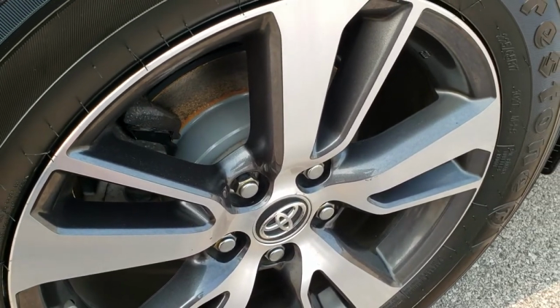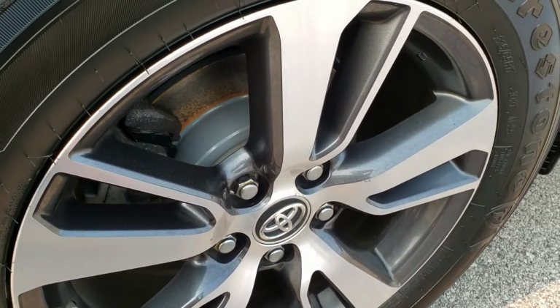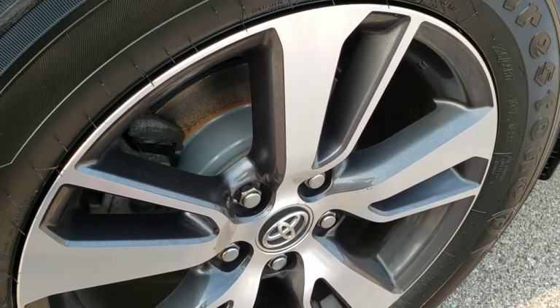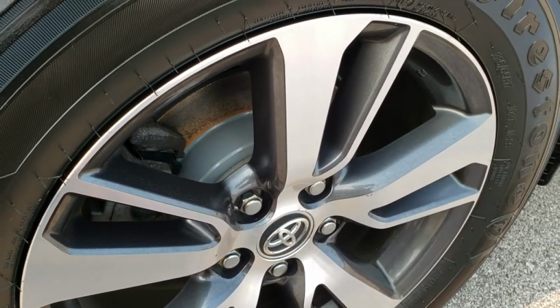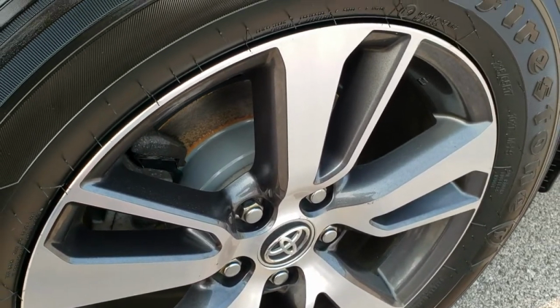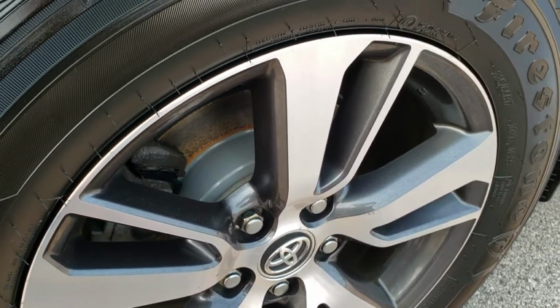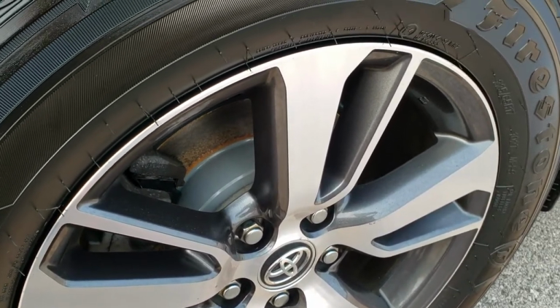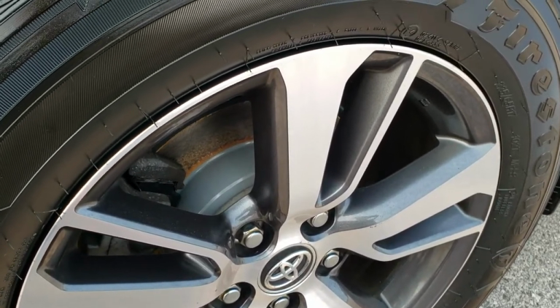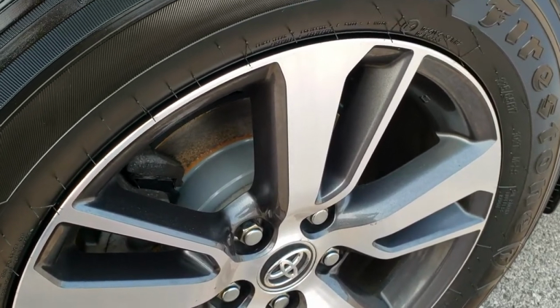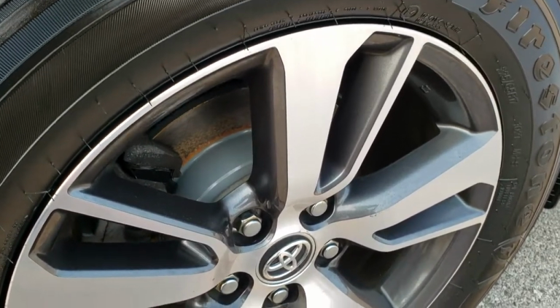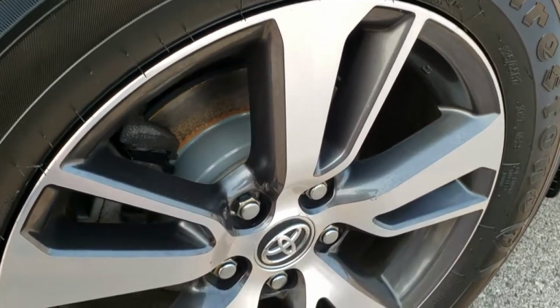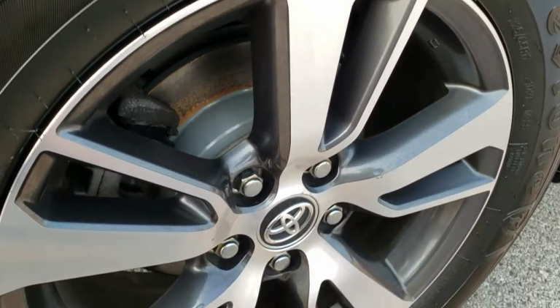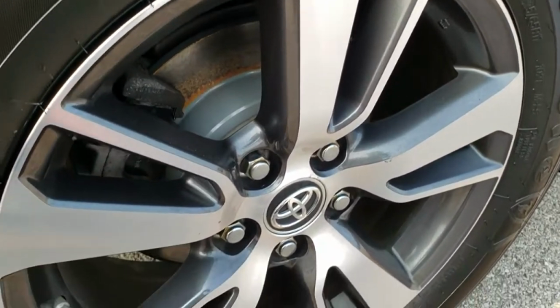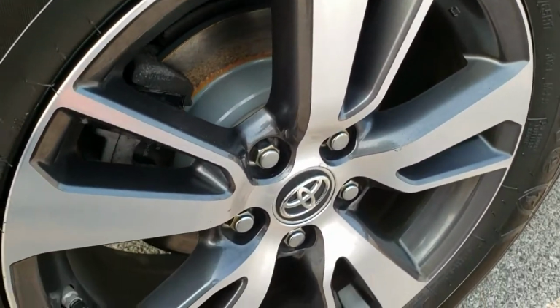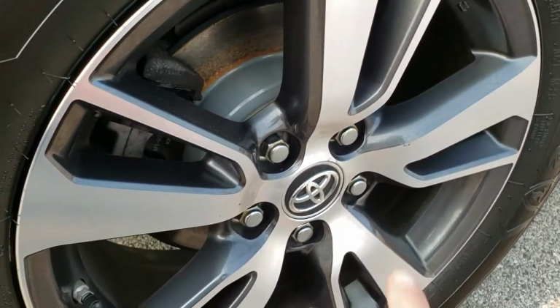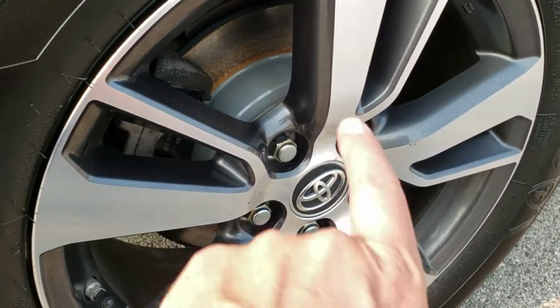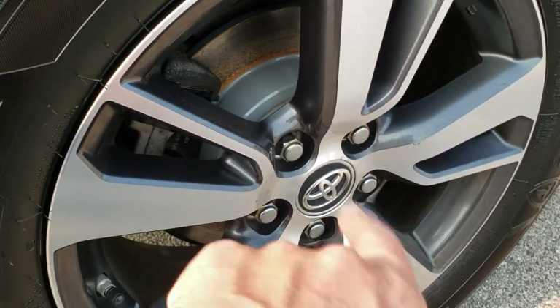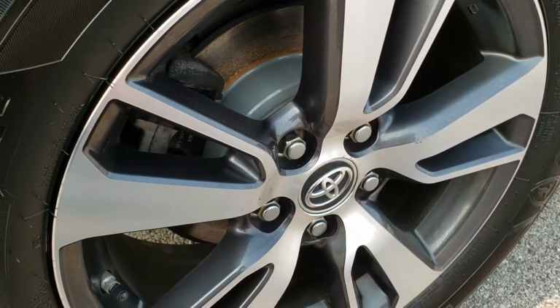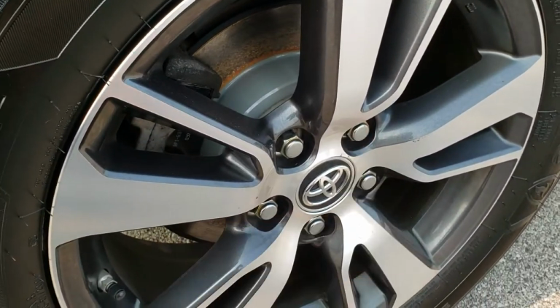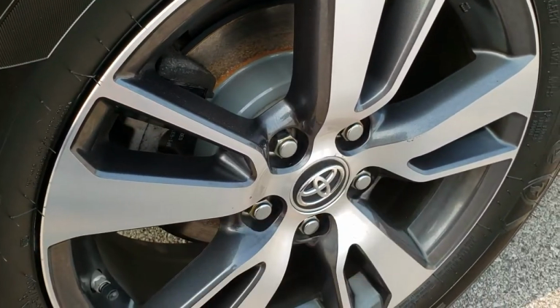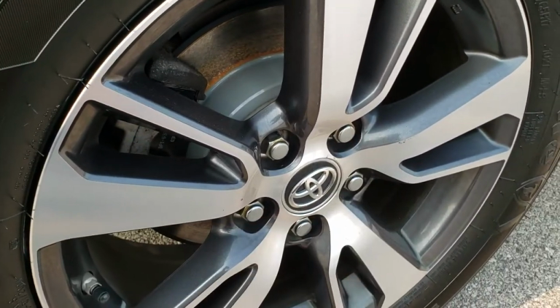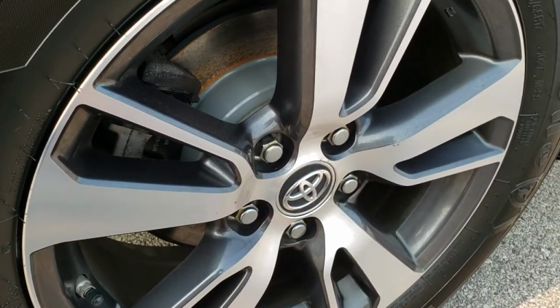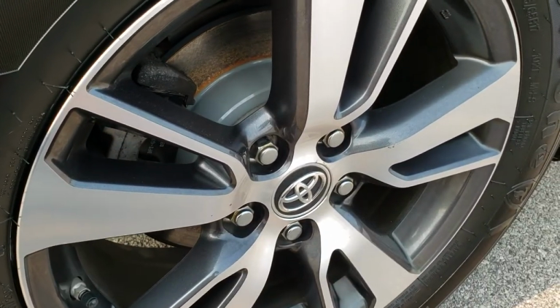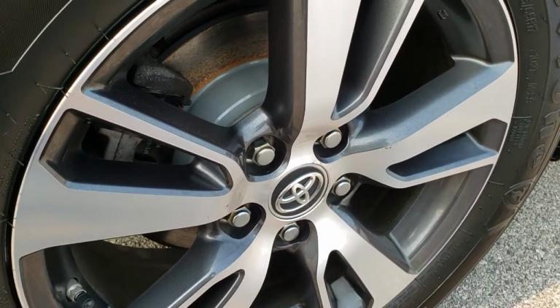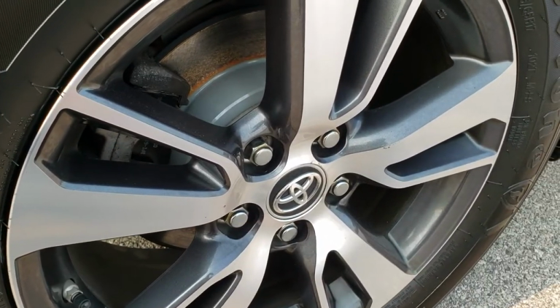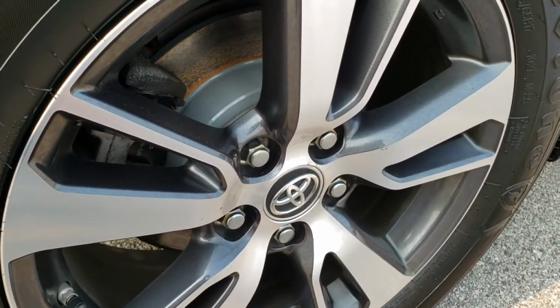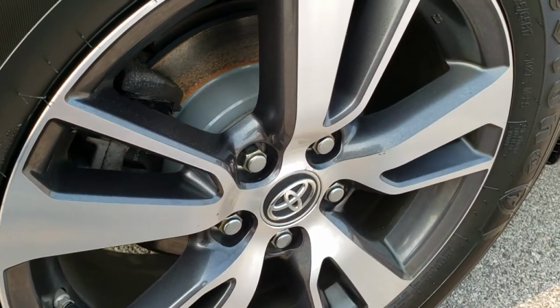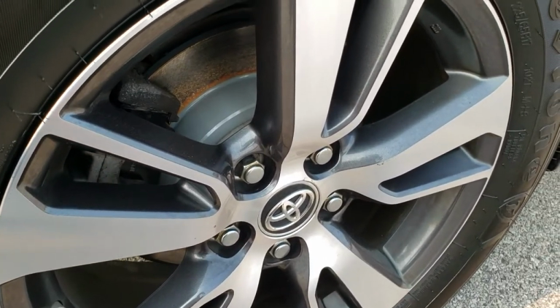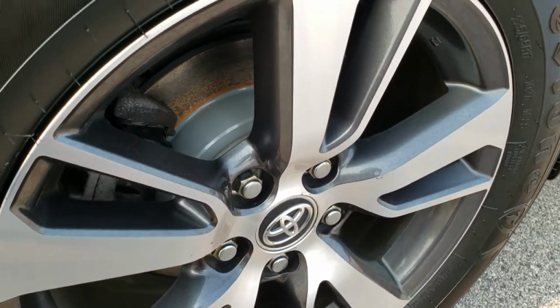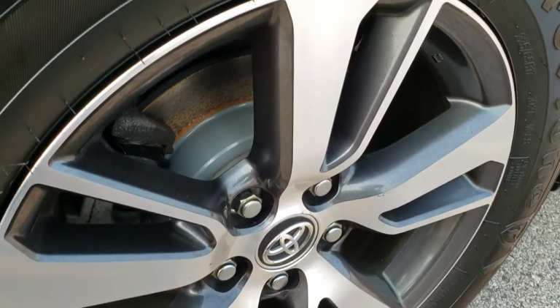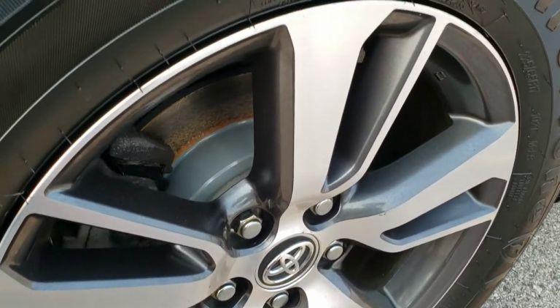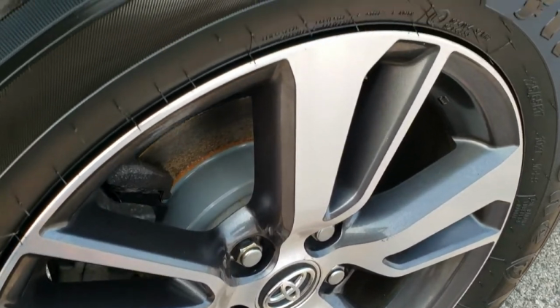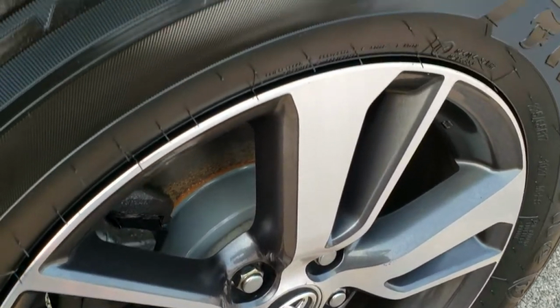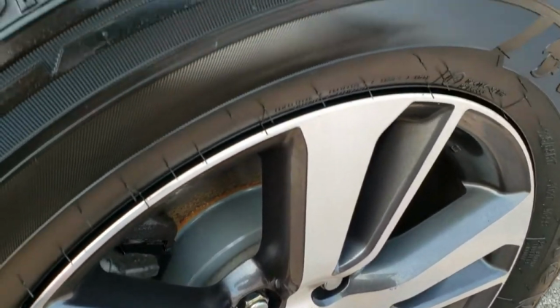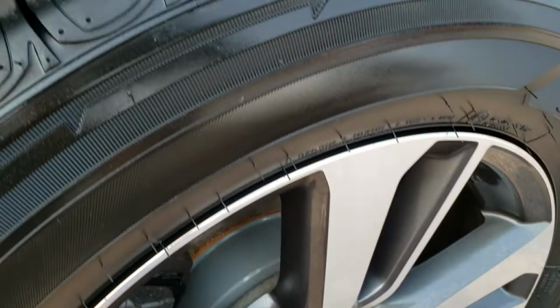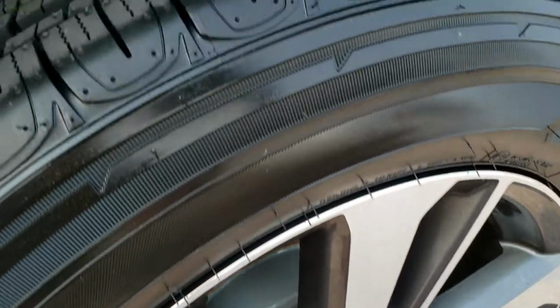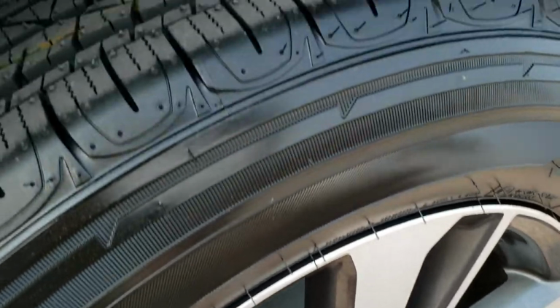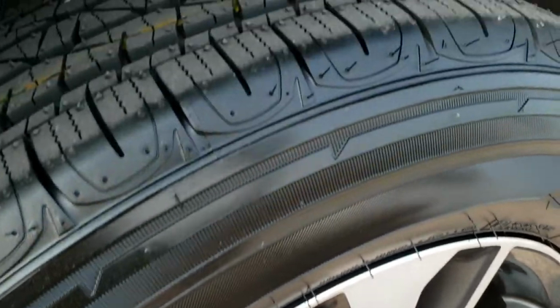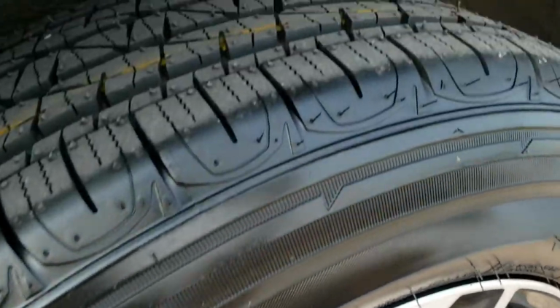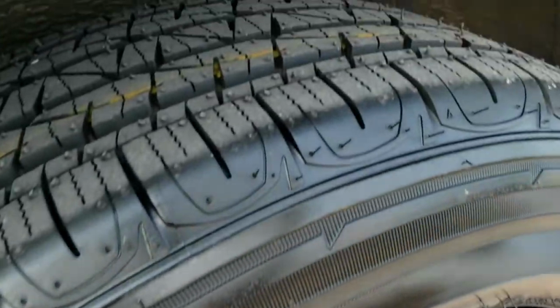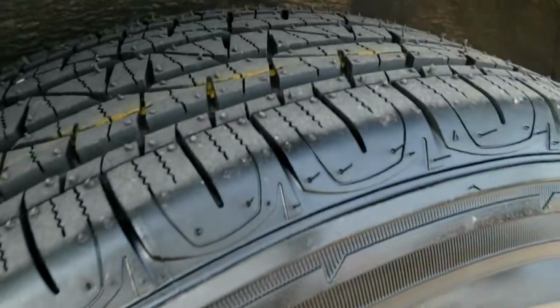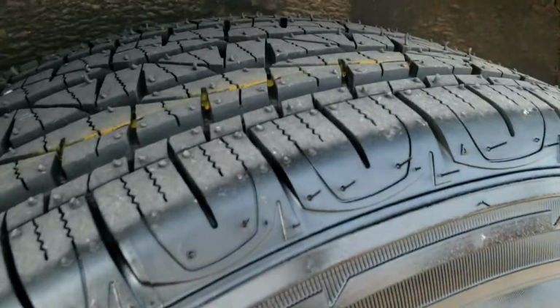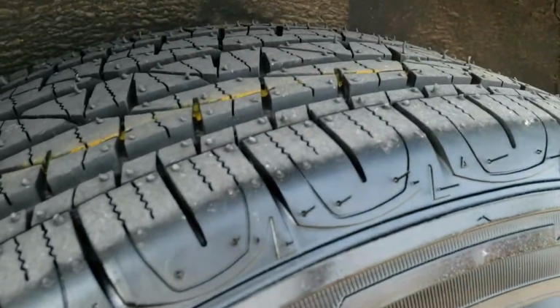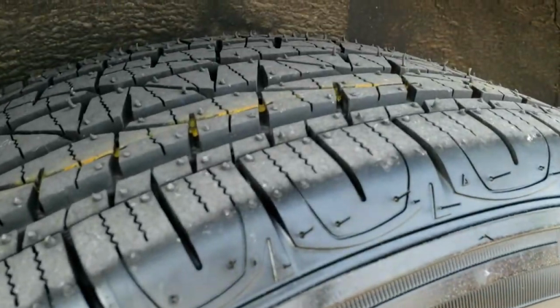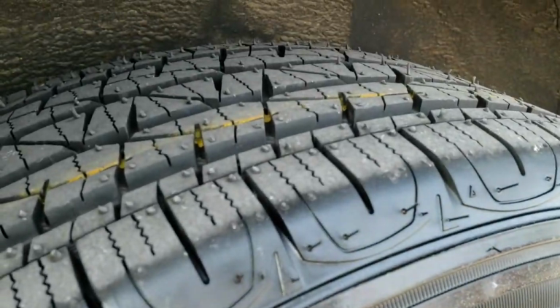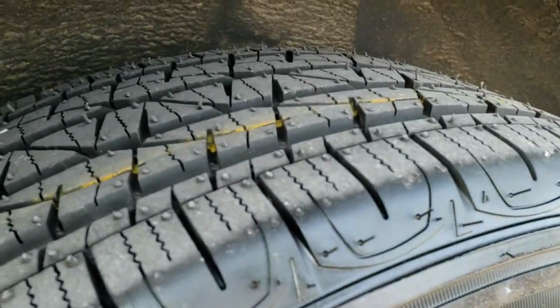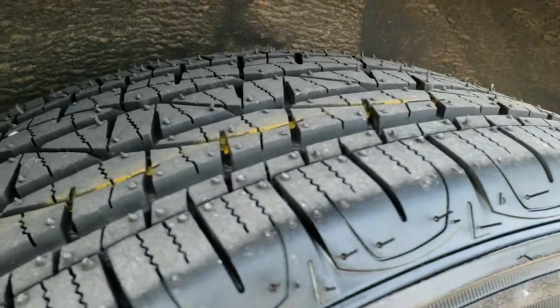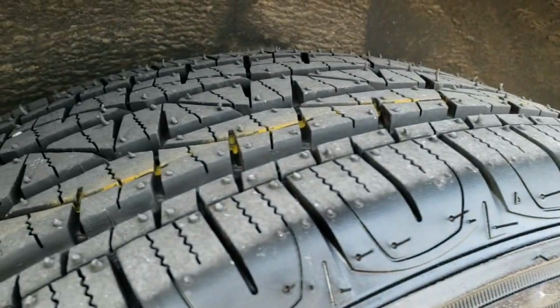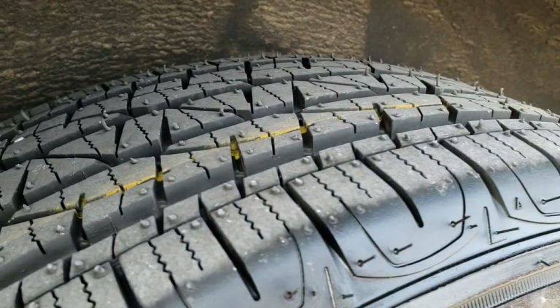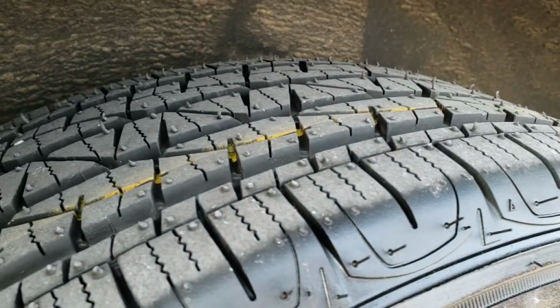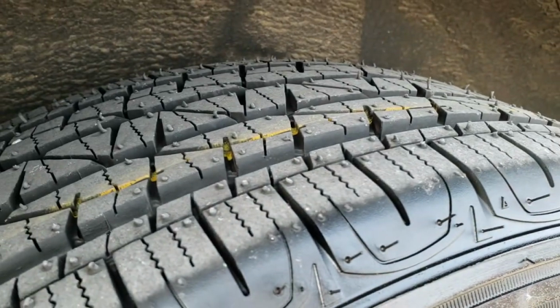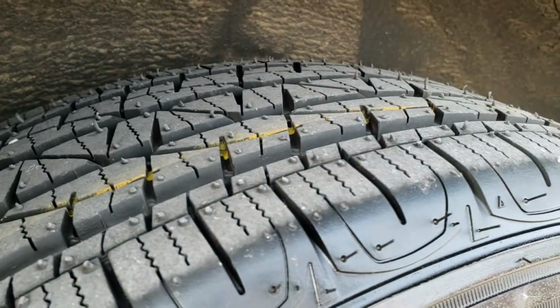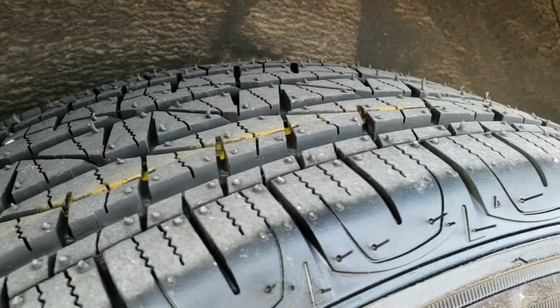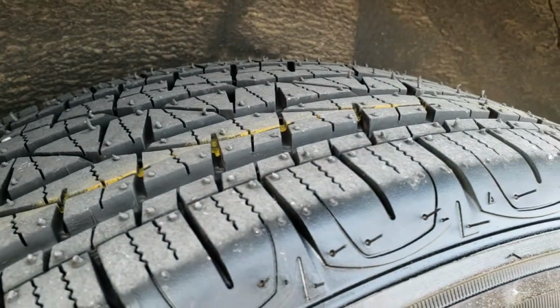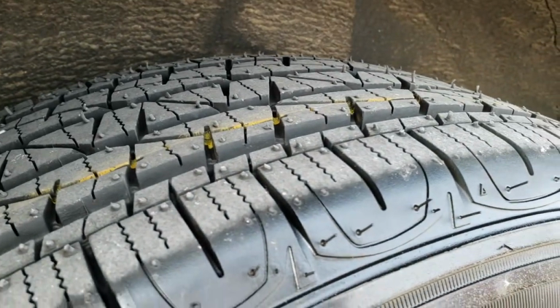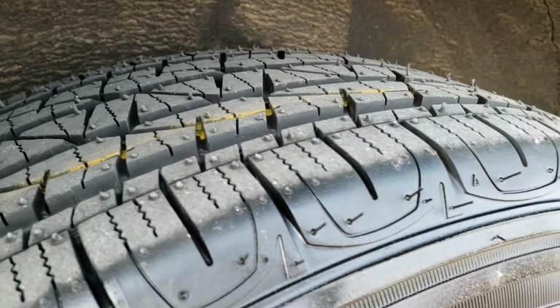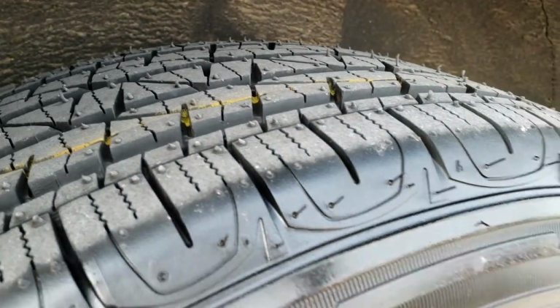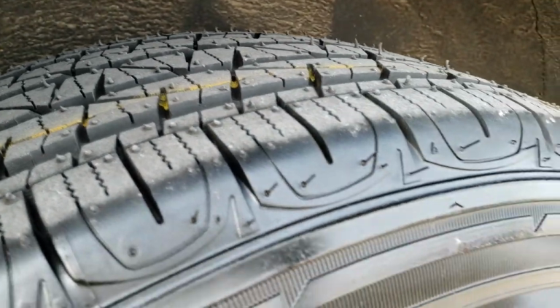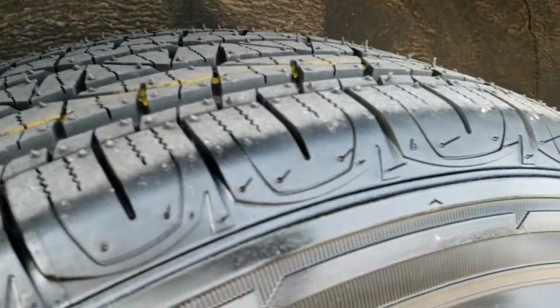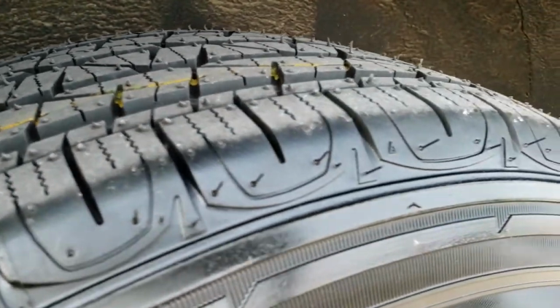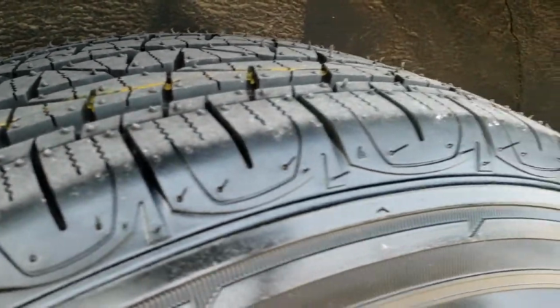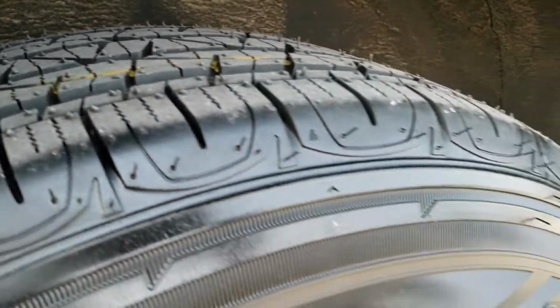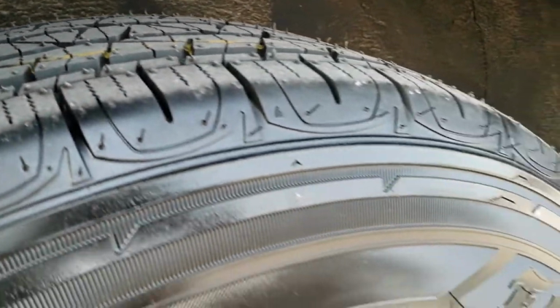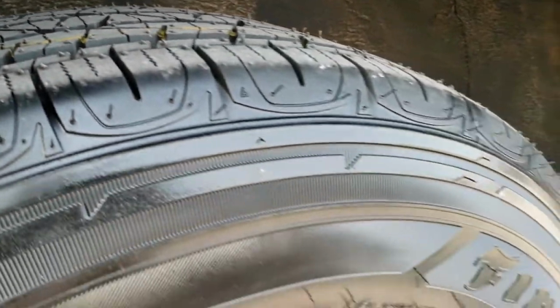The back rim is in nice shape. It looks like it has brand new brakes on the back here as well, and those back tires are brand new too.